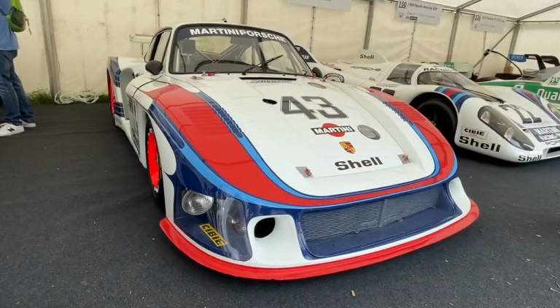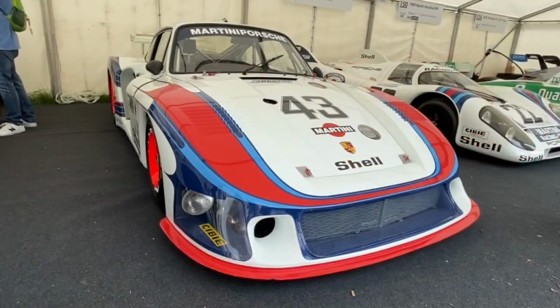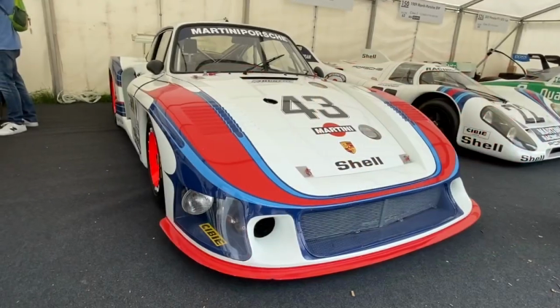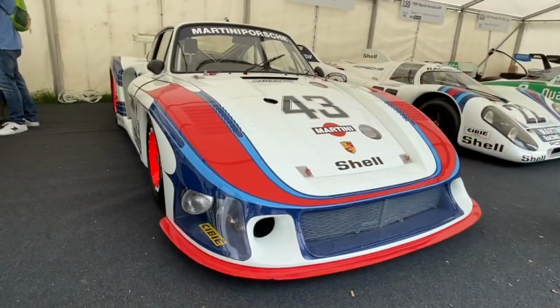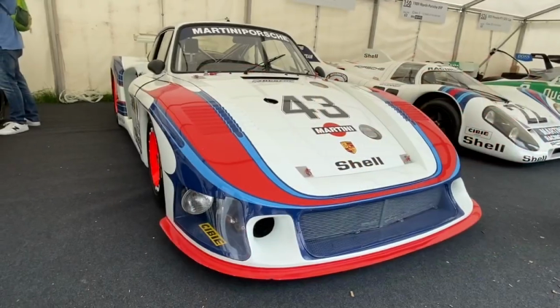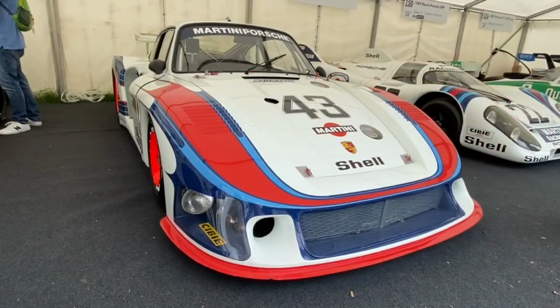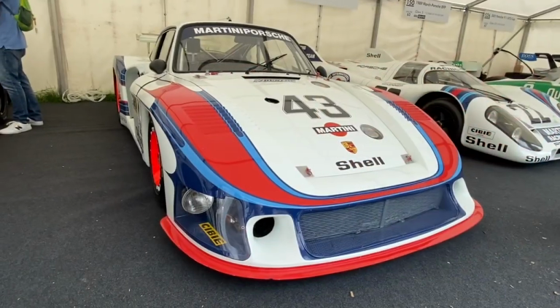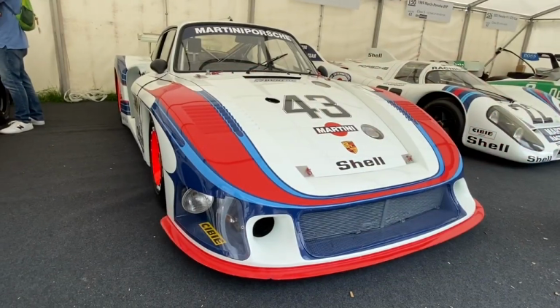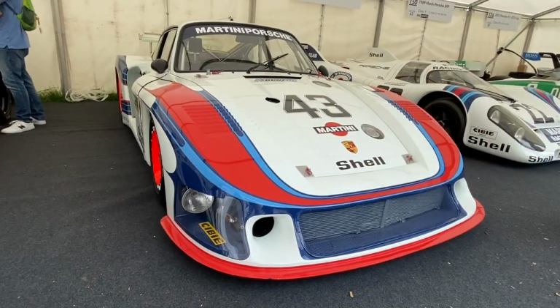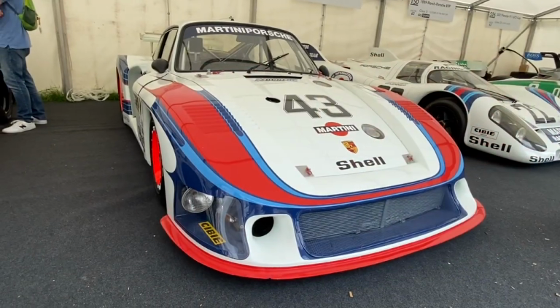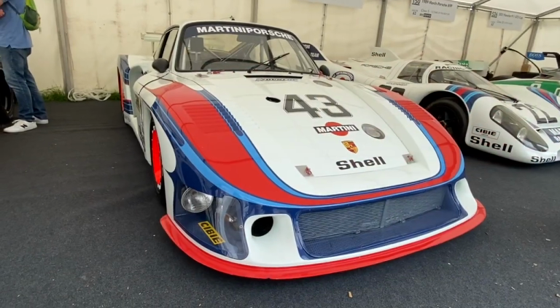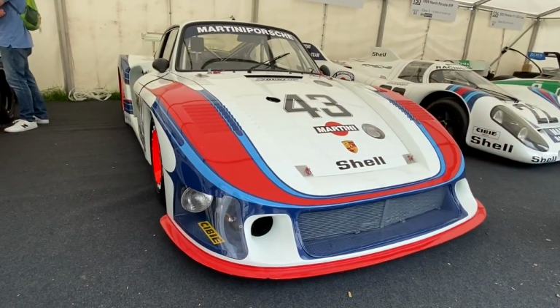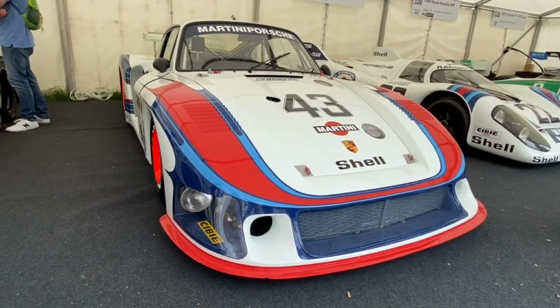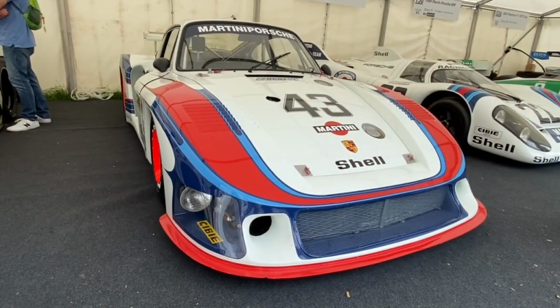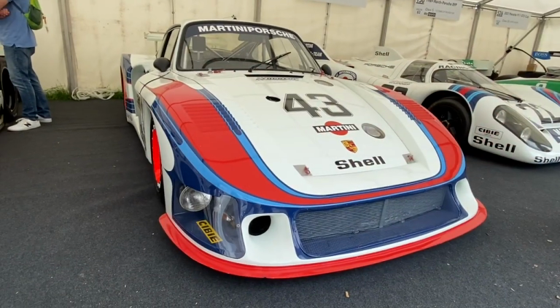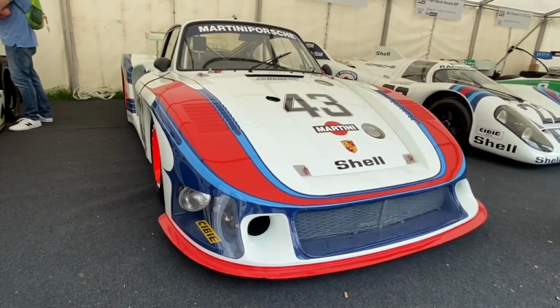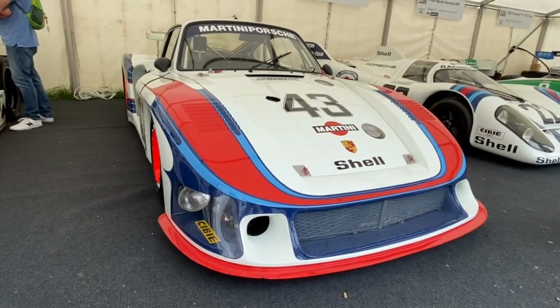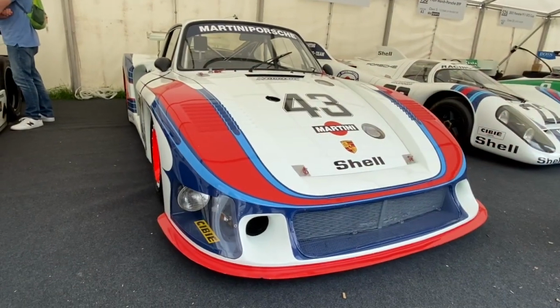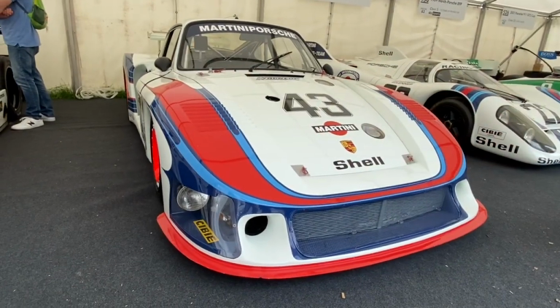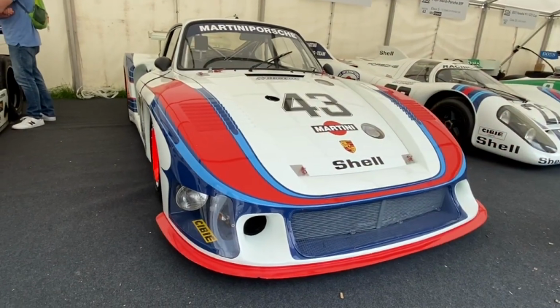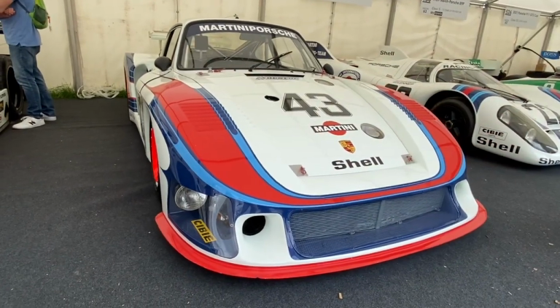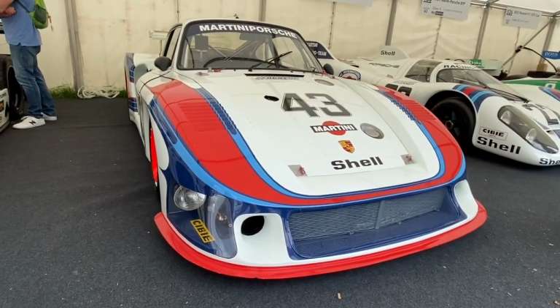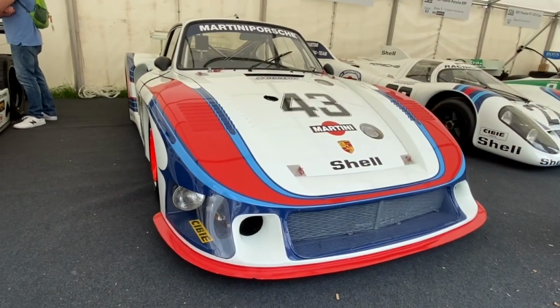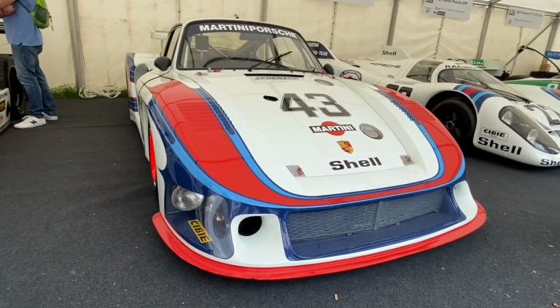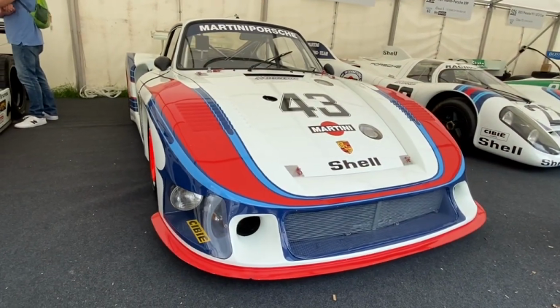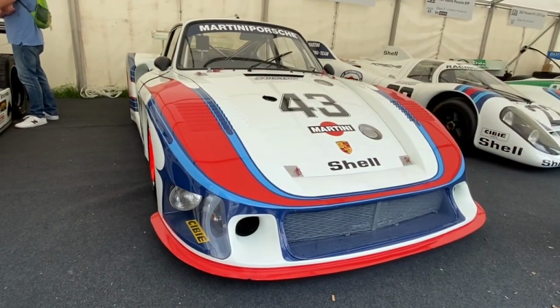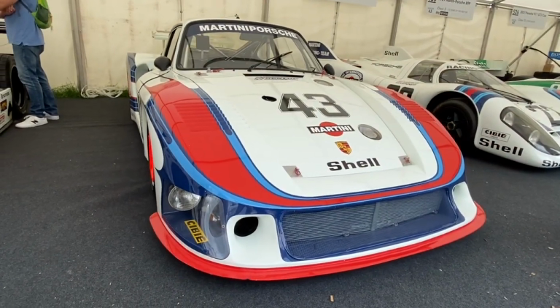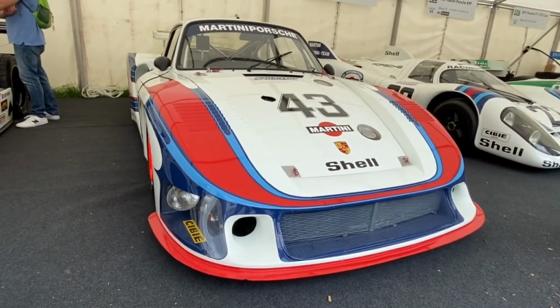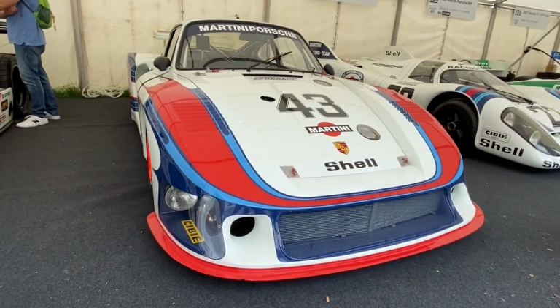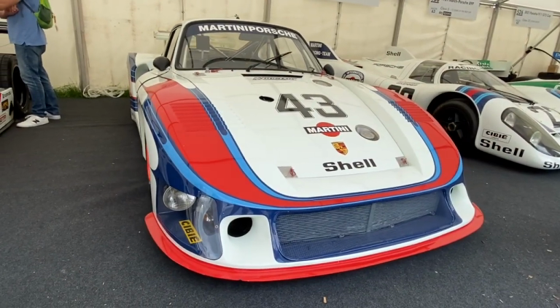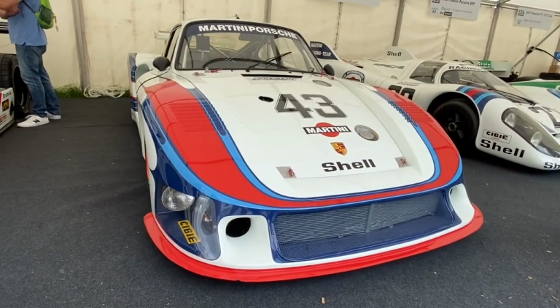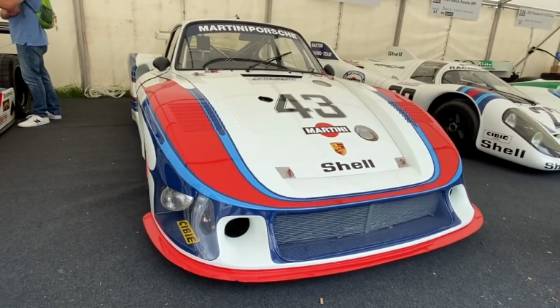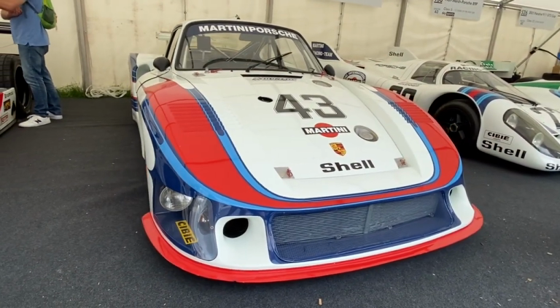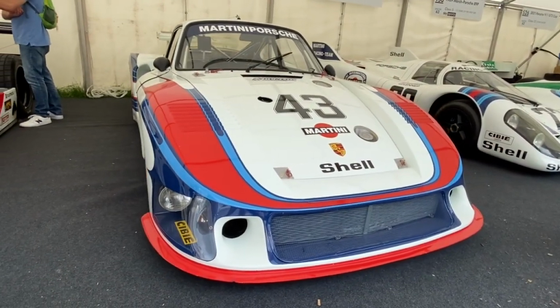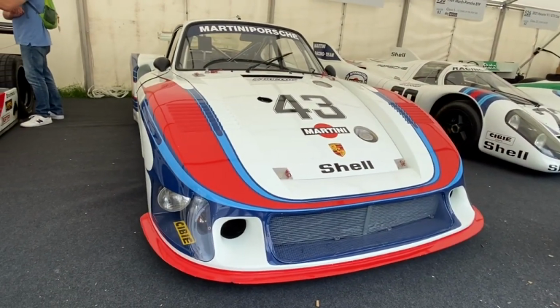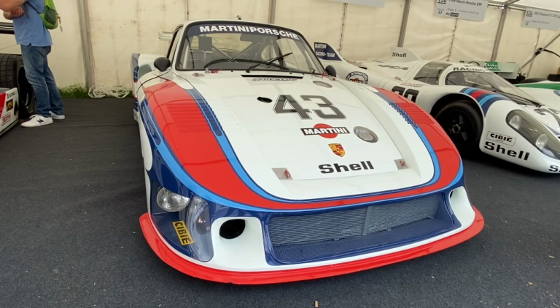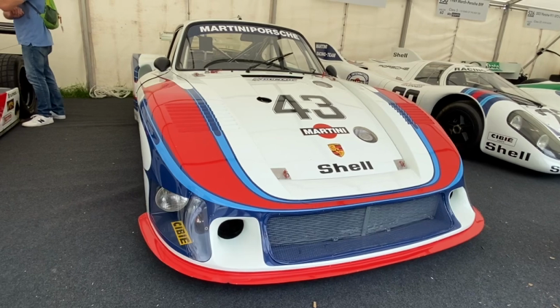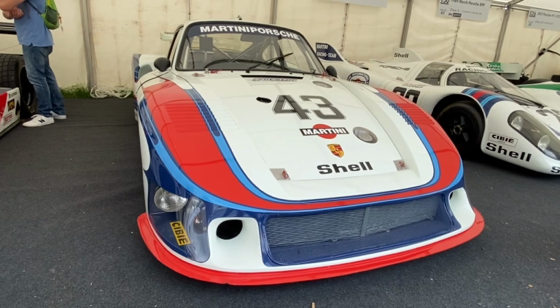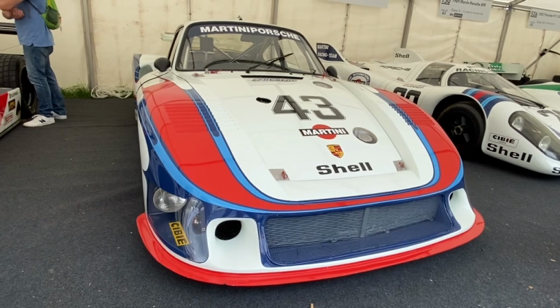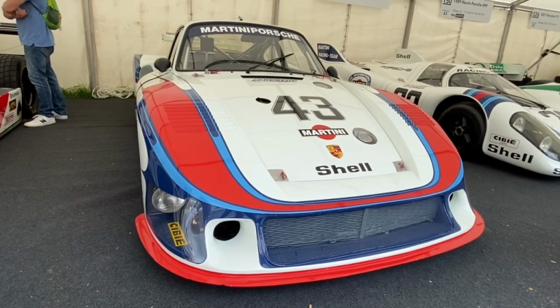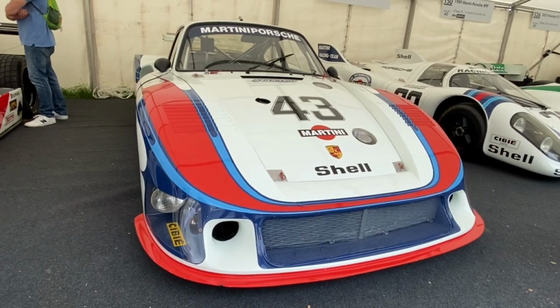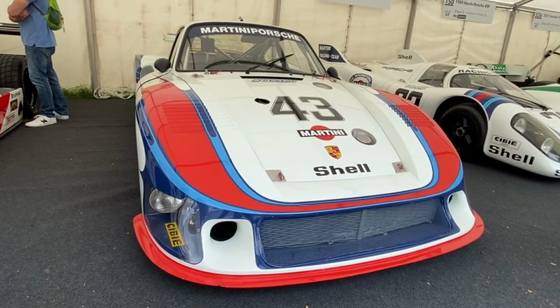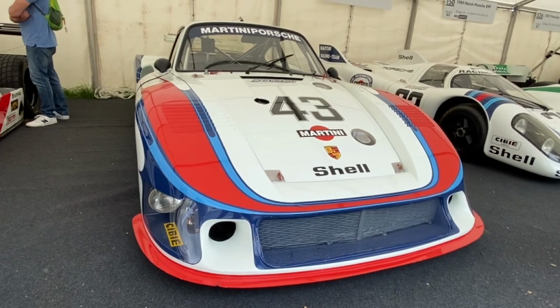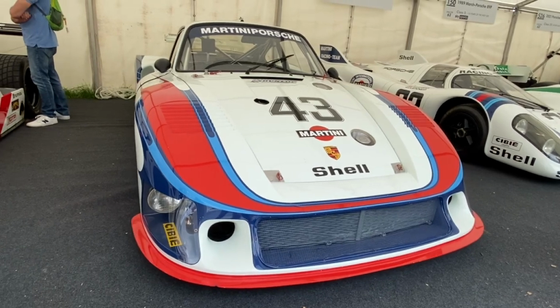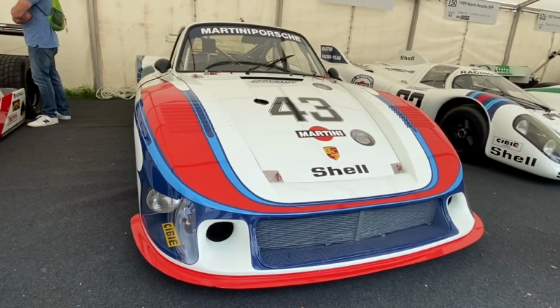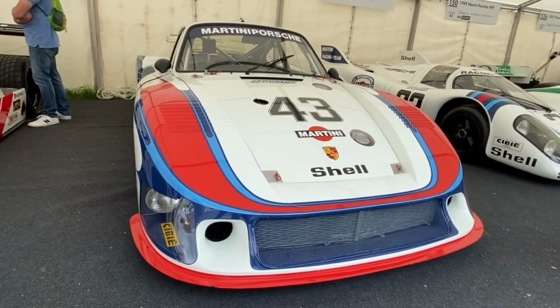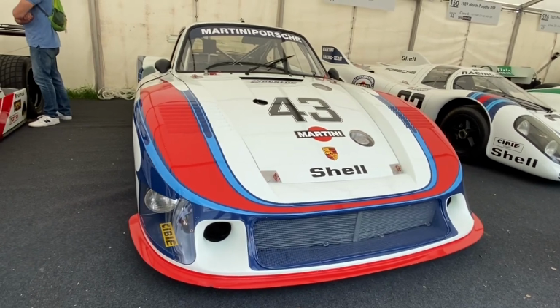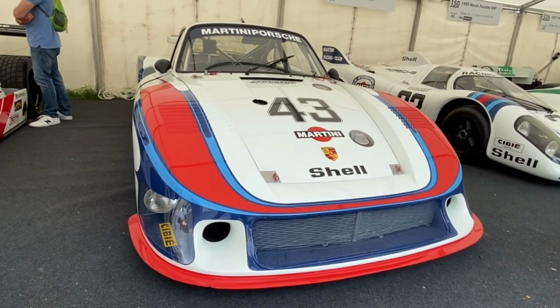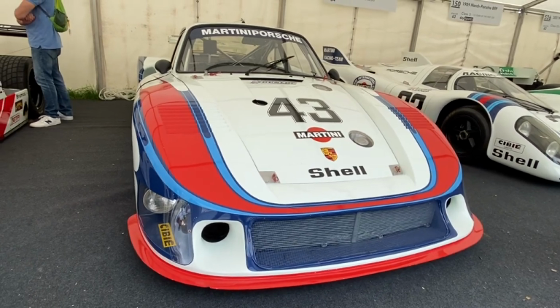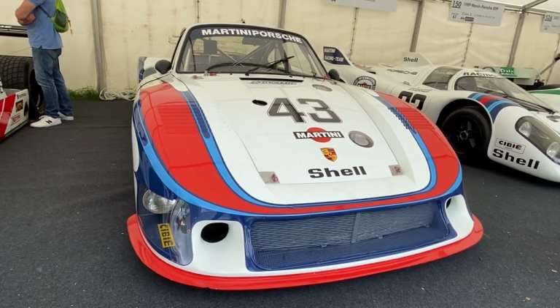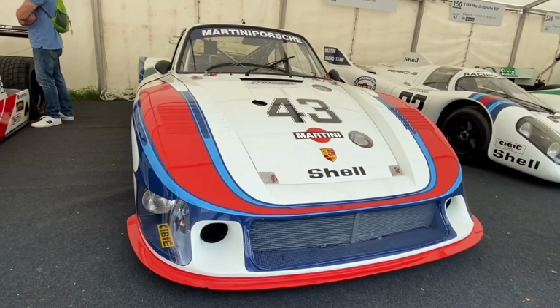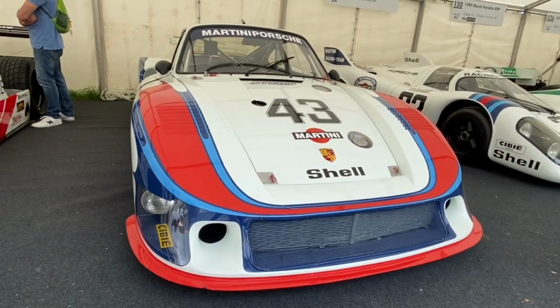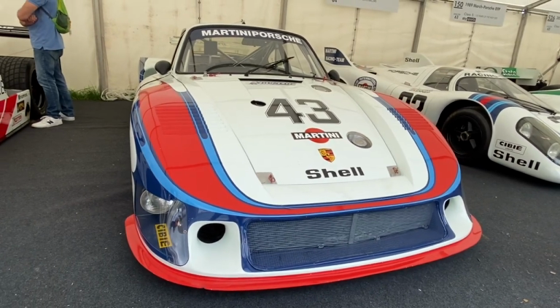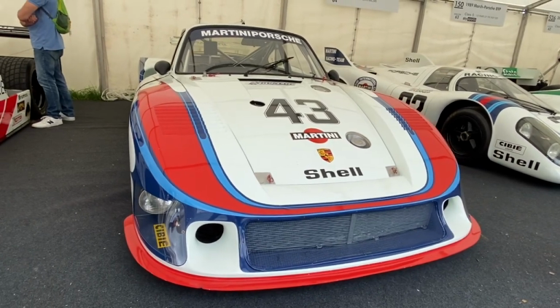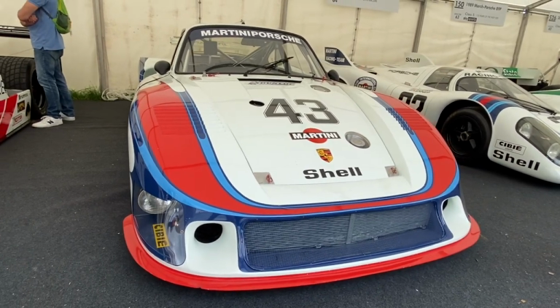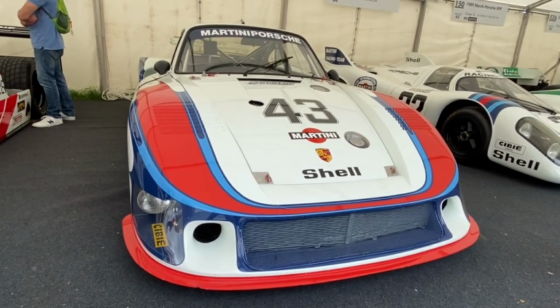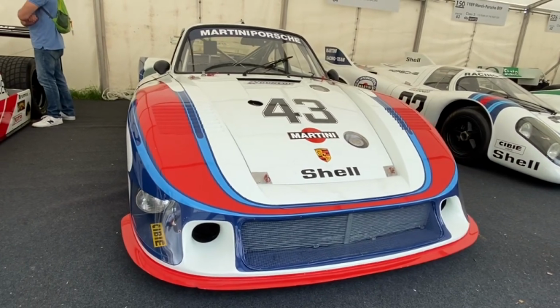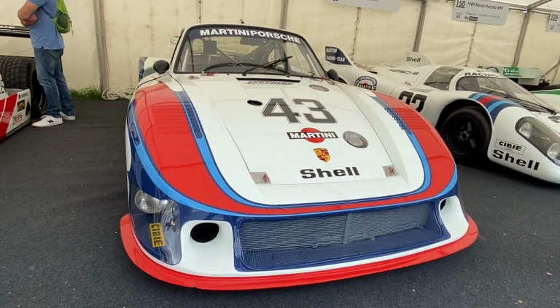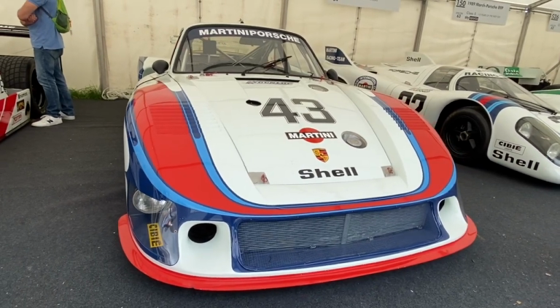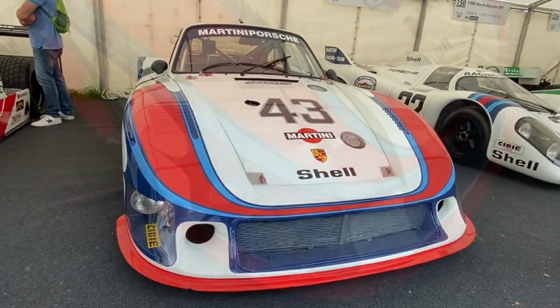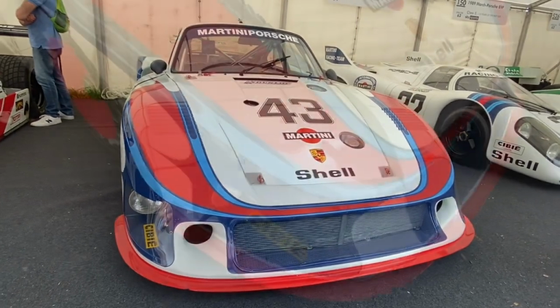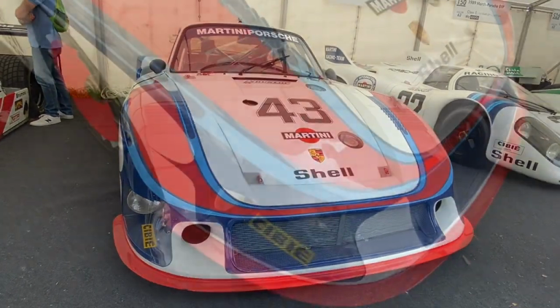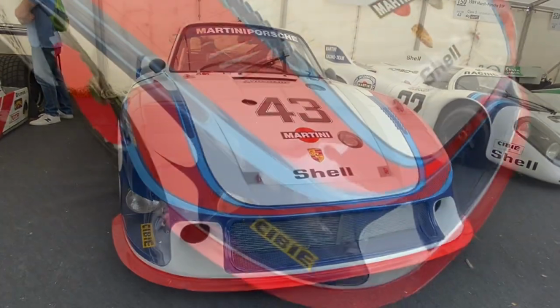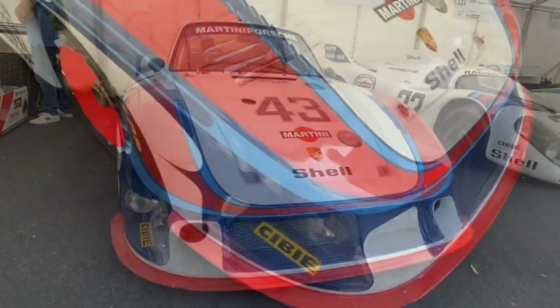Lovely to see this legendary 935 Moby Dick, especially in these lovely Martini racing colours.